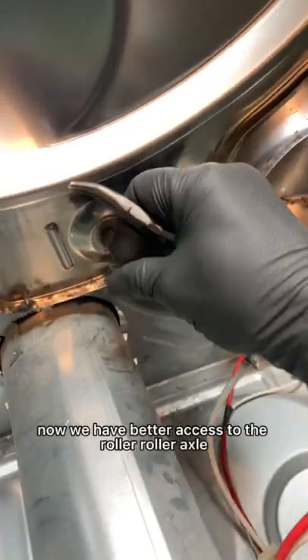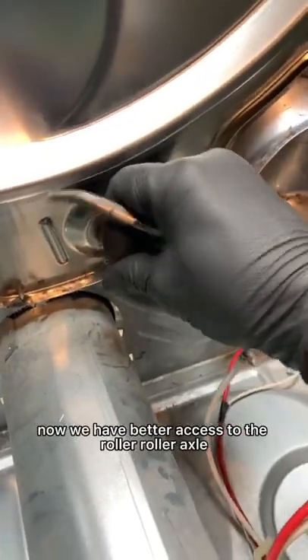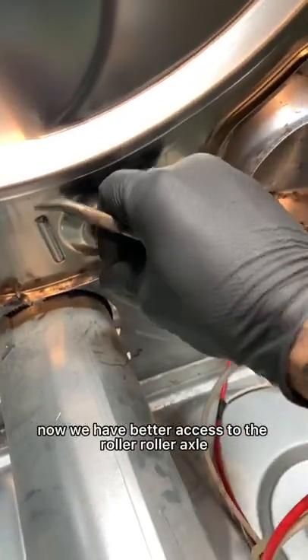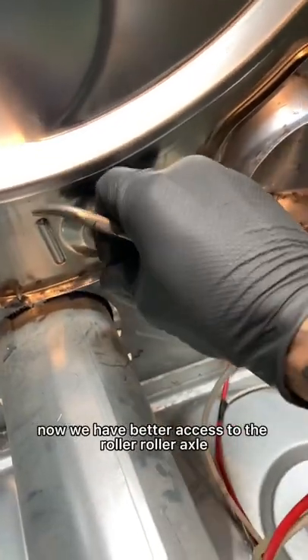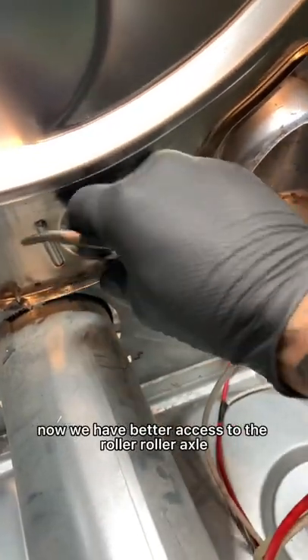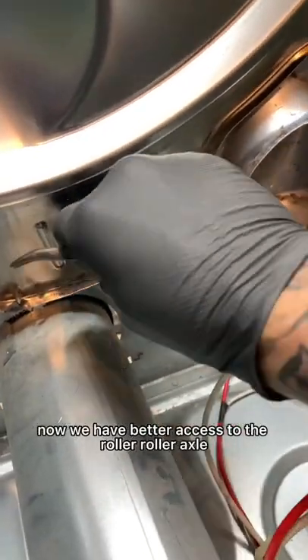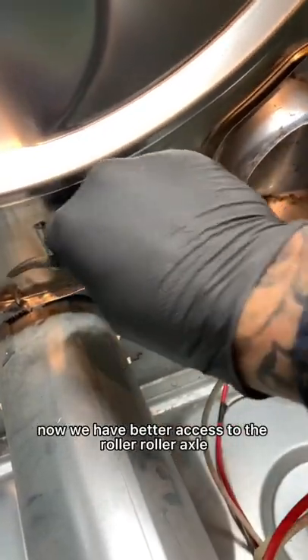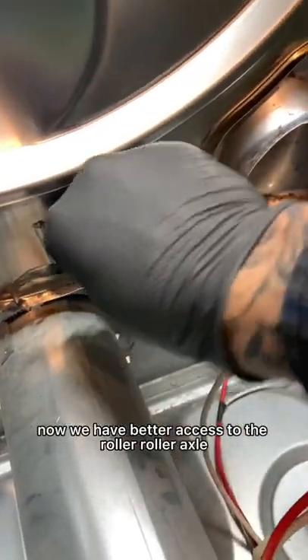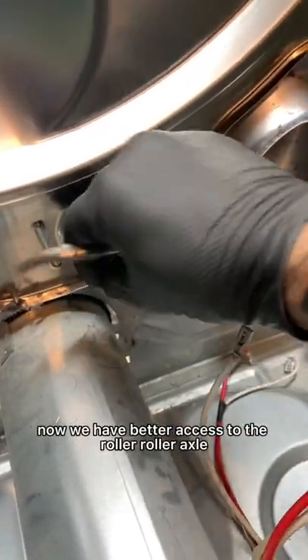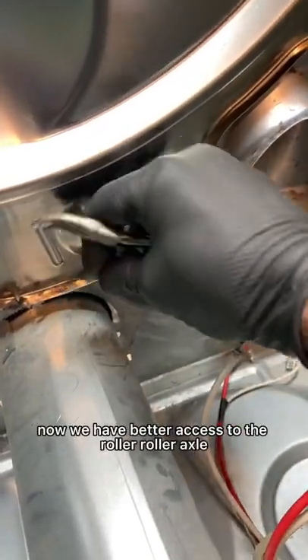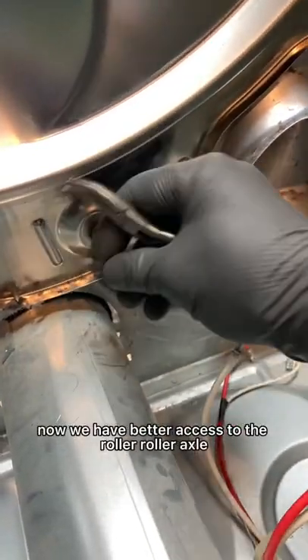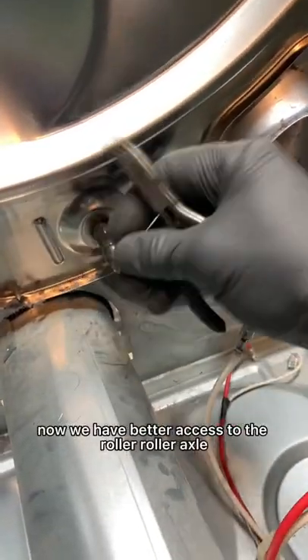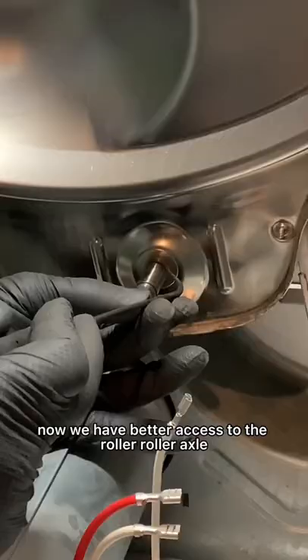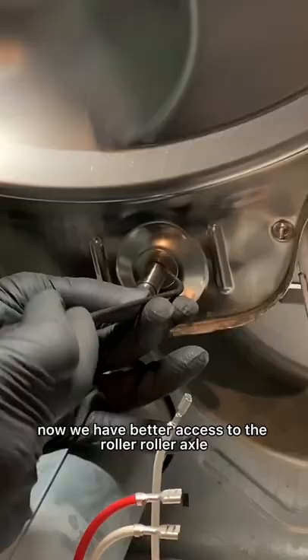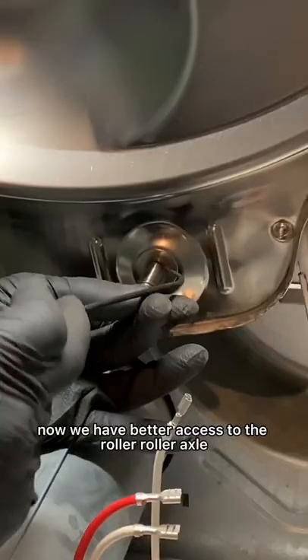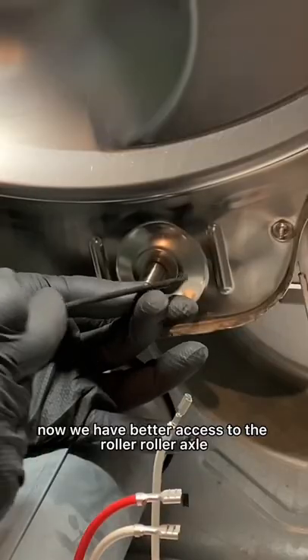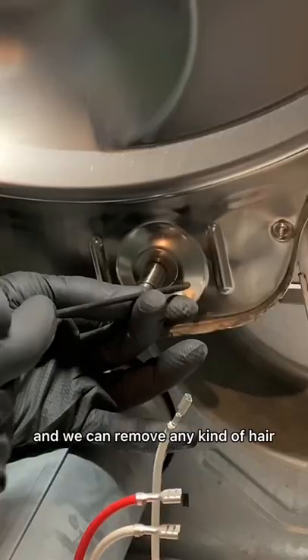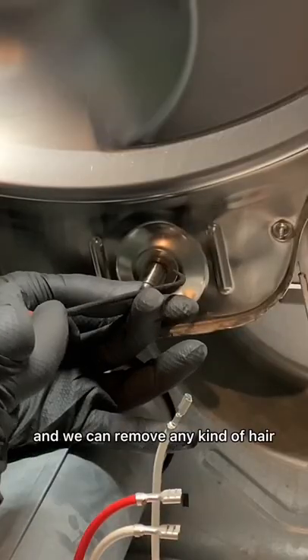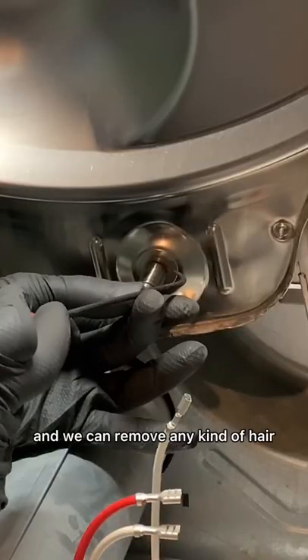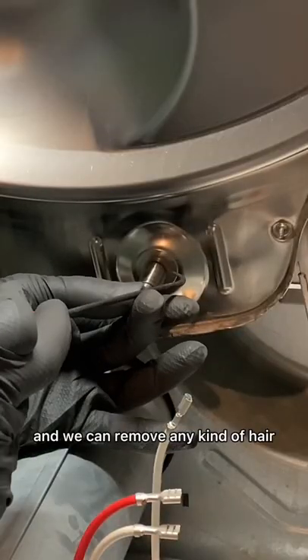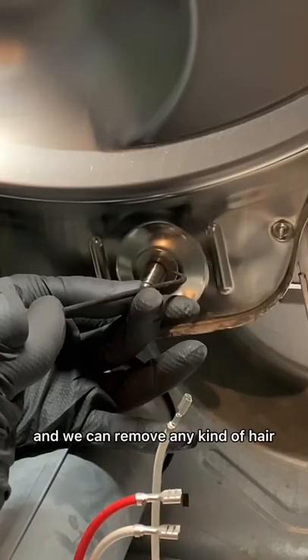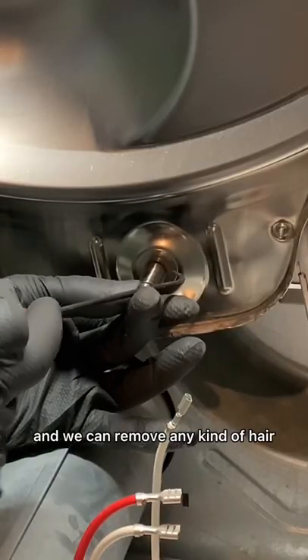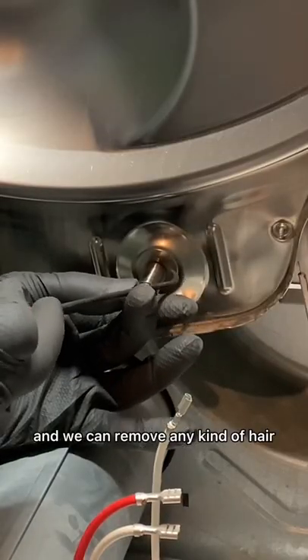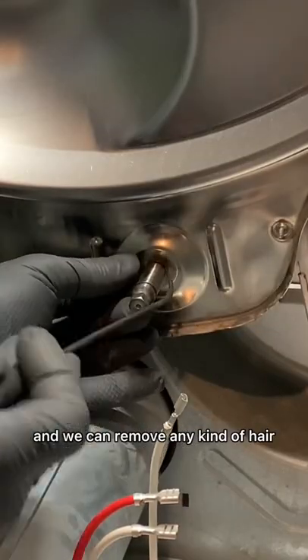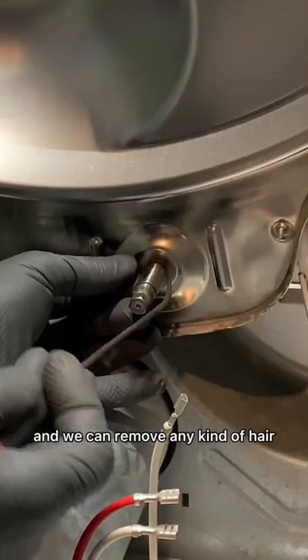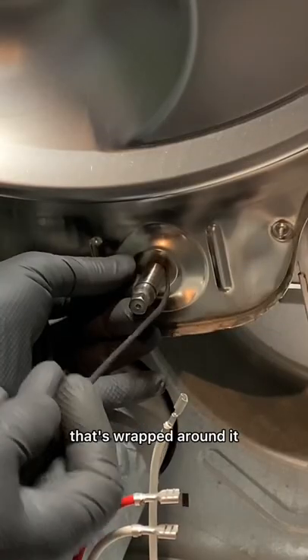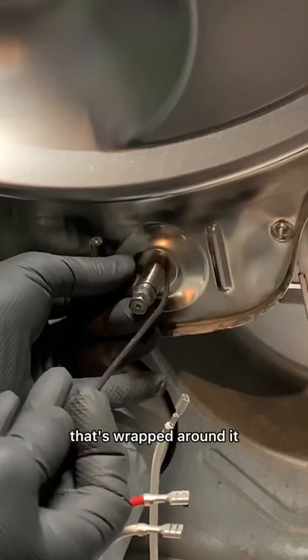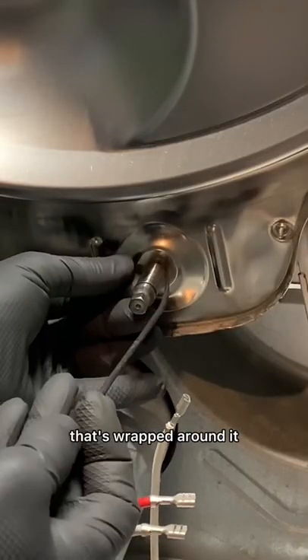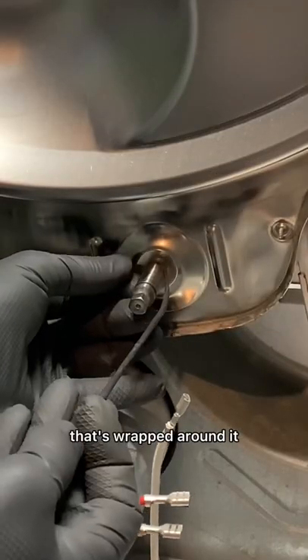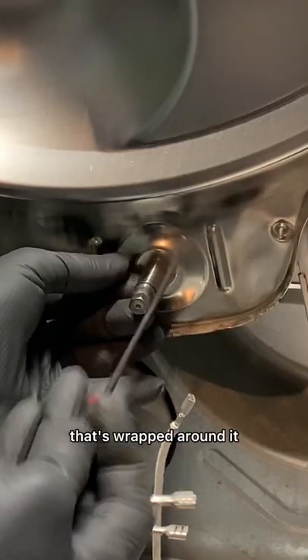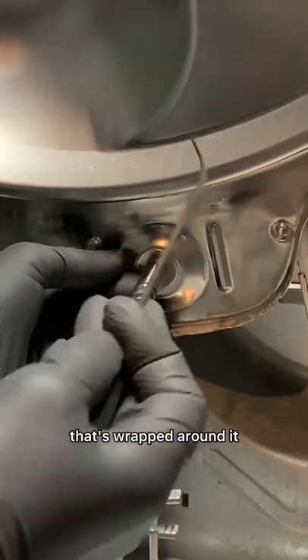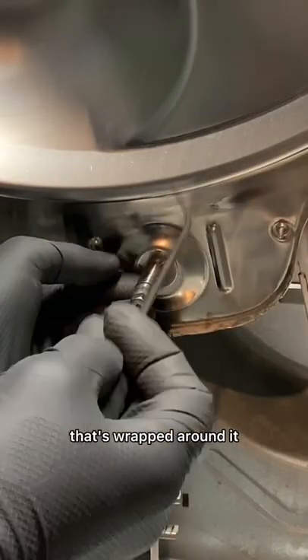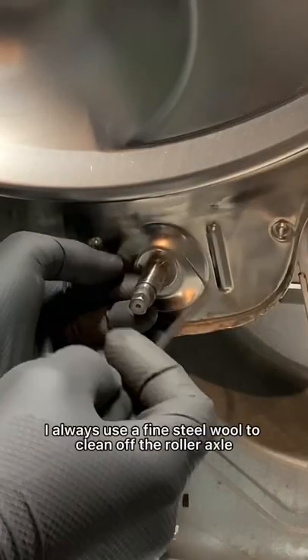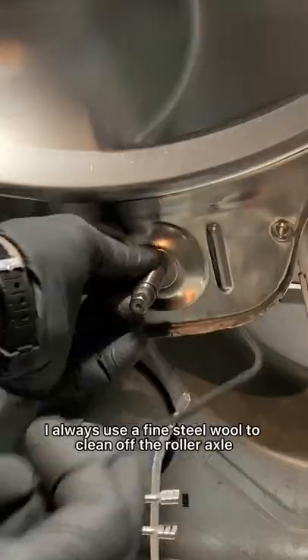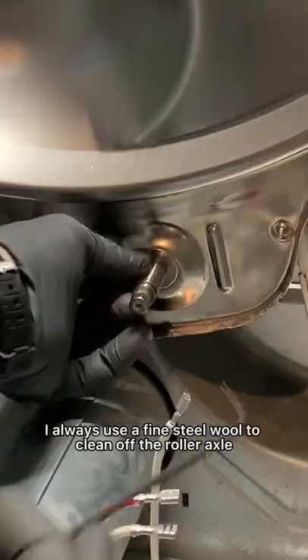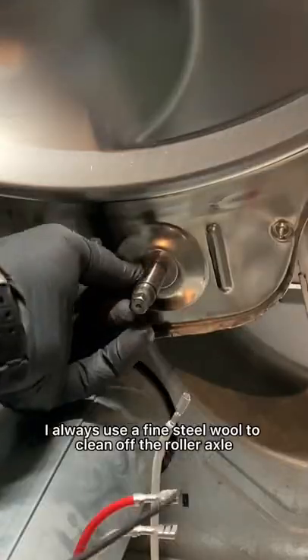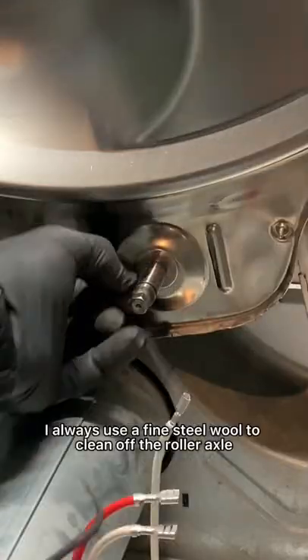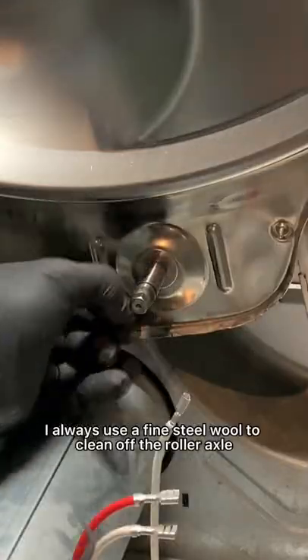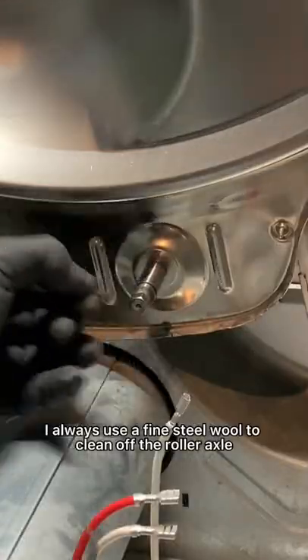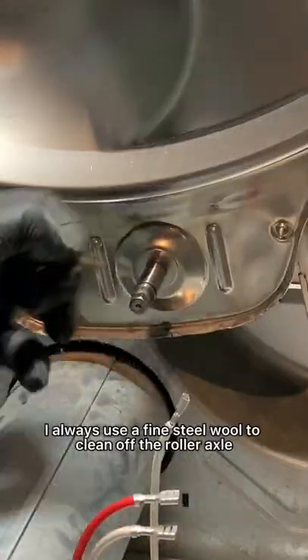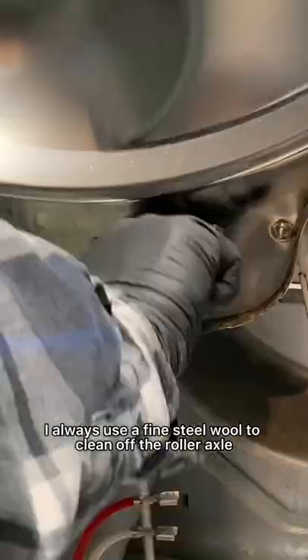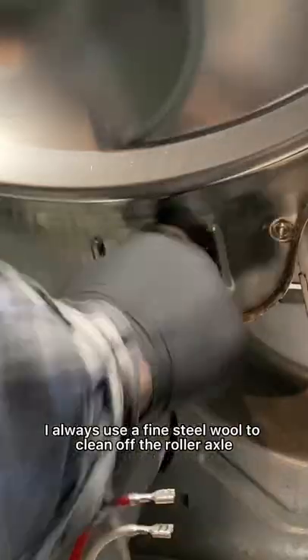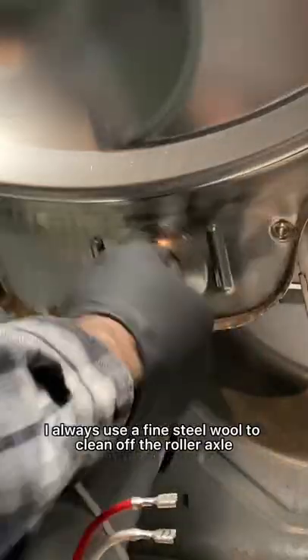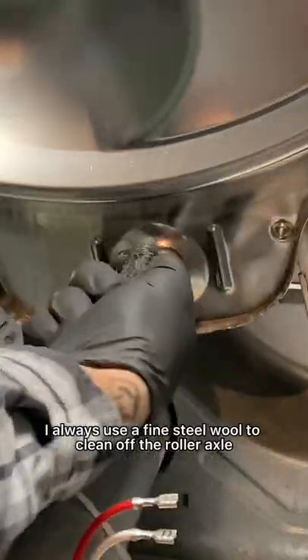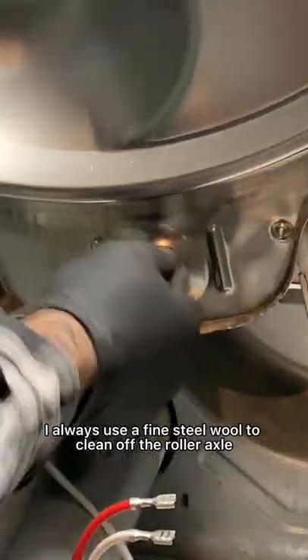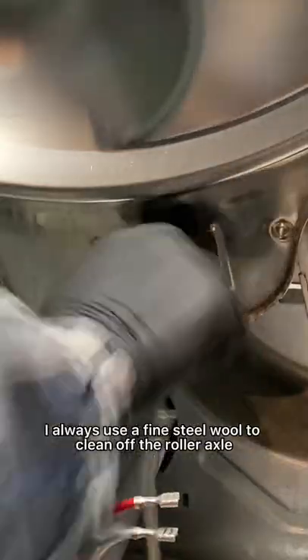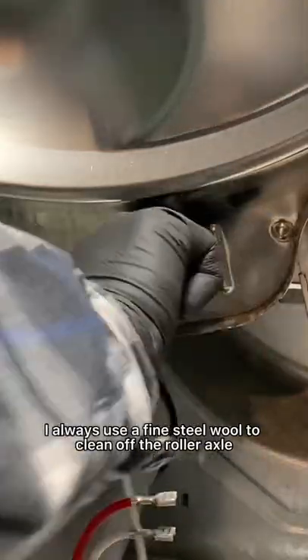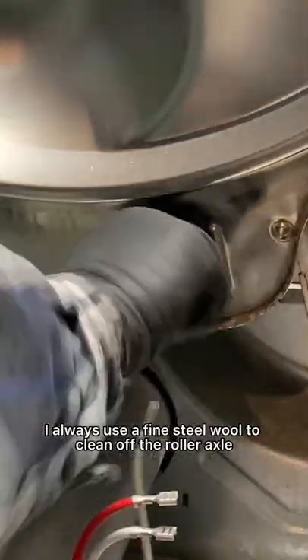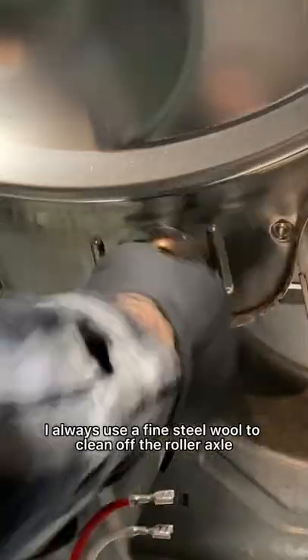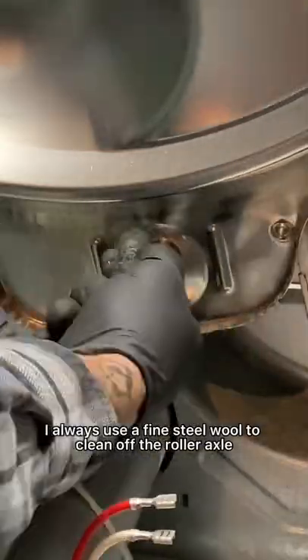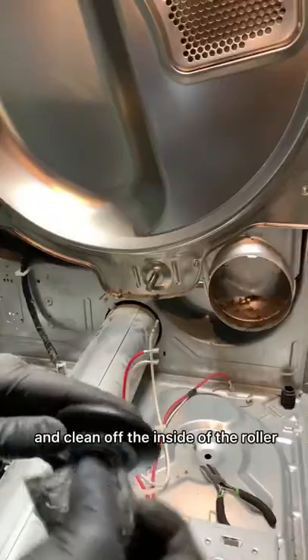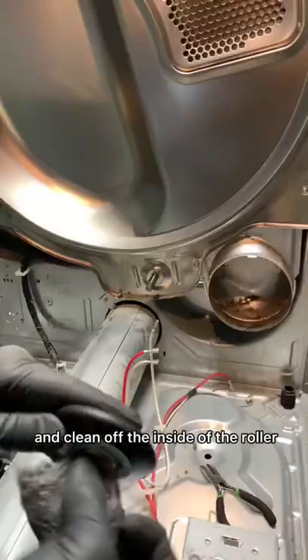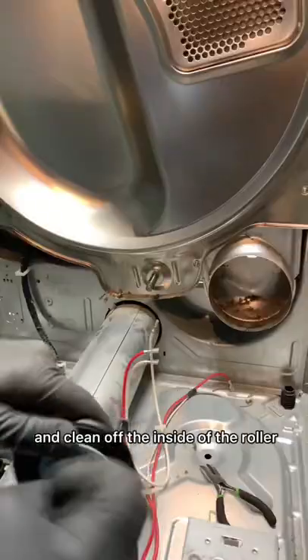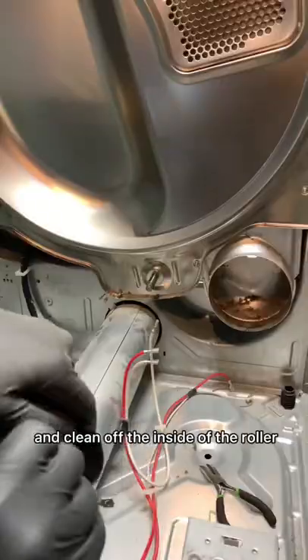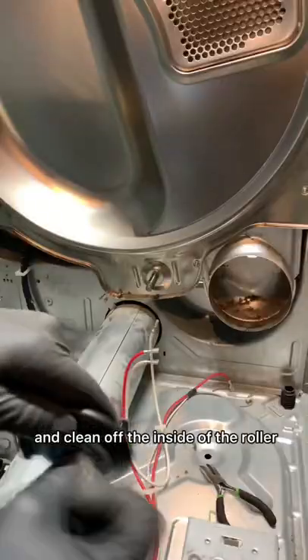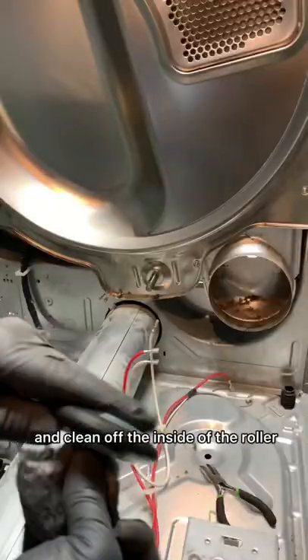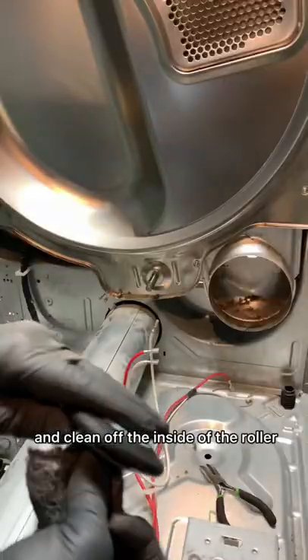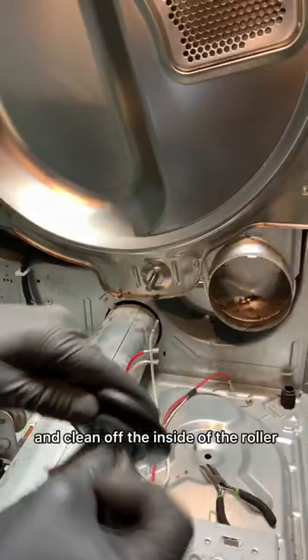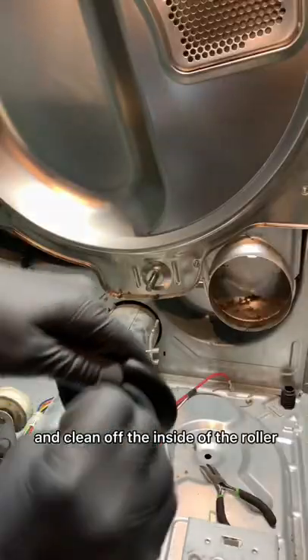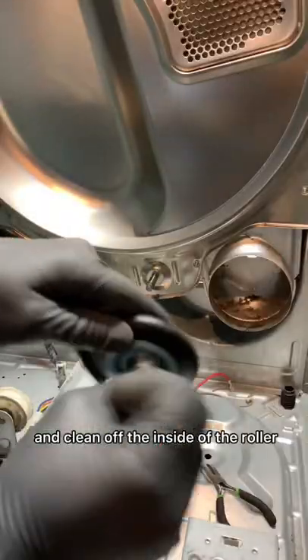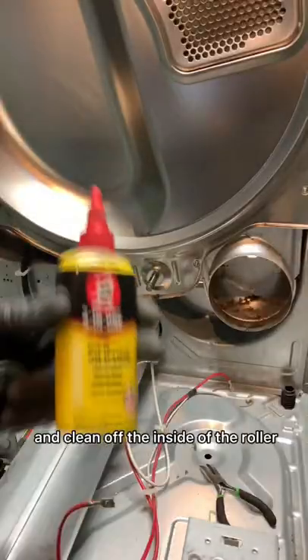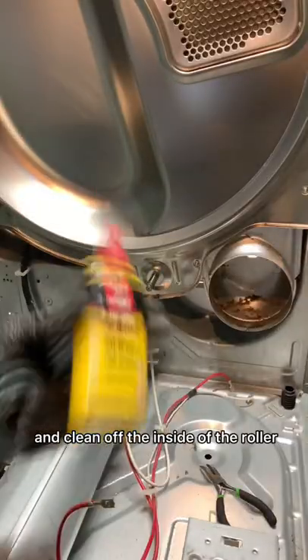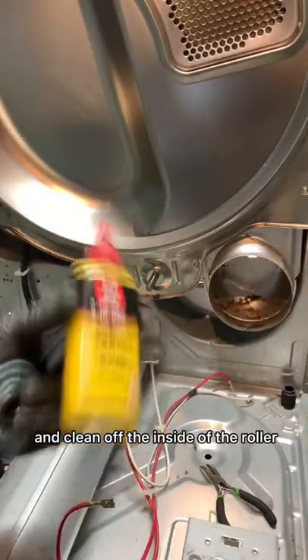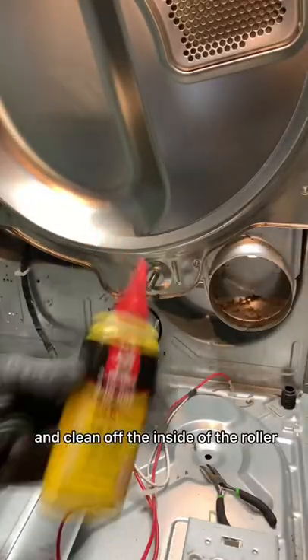Now we have better access to the roller axle and we can remove any kind of hair that's wrapped around it. I always use a fine steel wool to clean off the roller axle and clean off the inside of the roller.